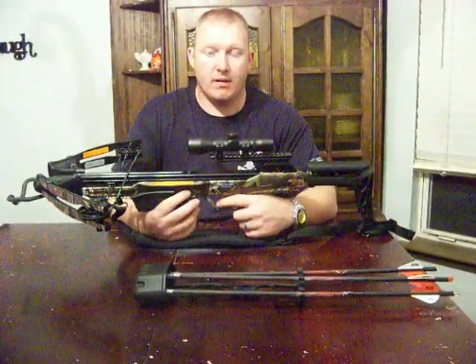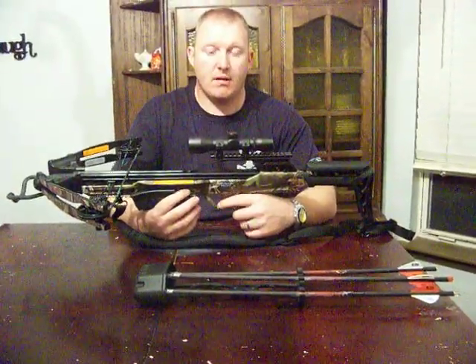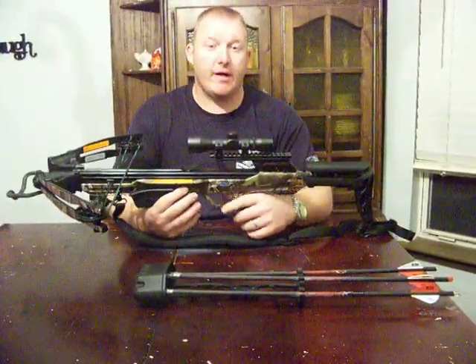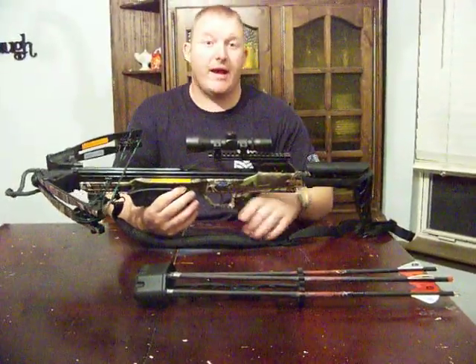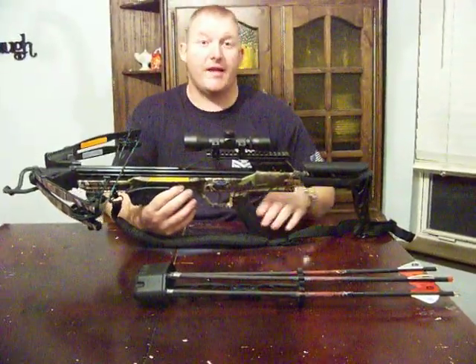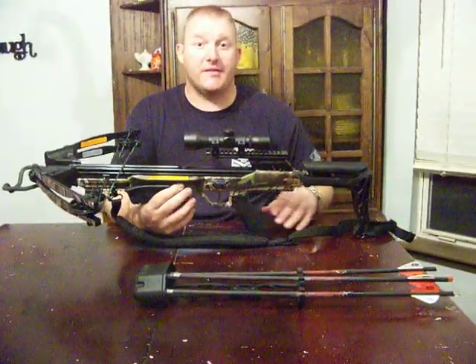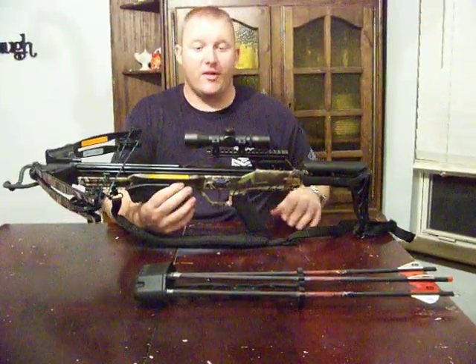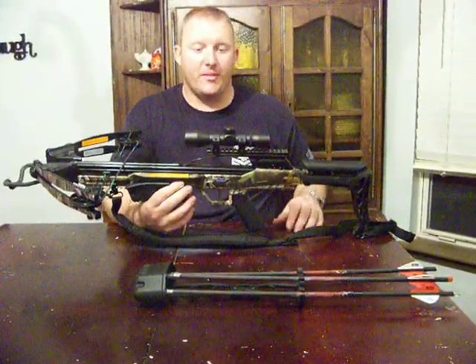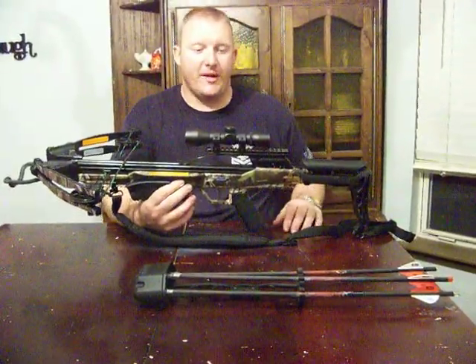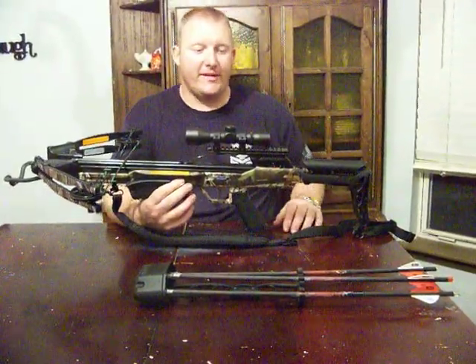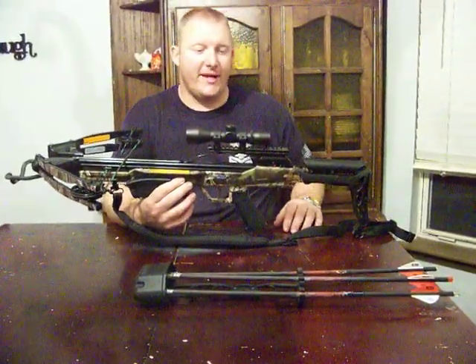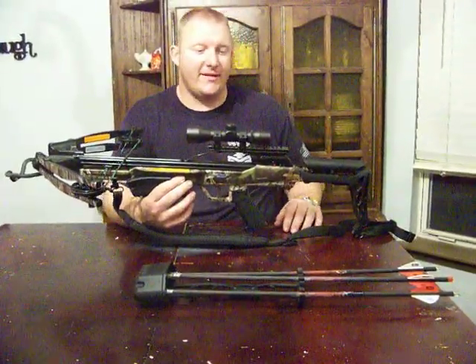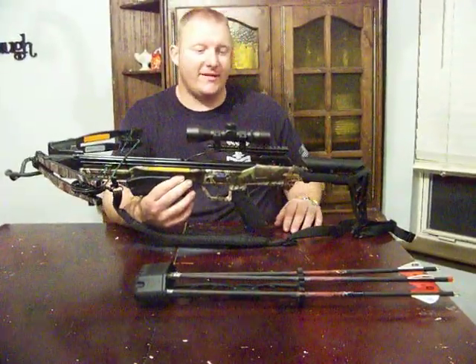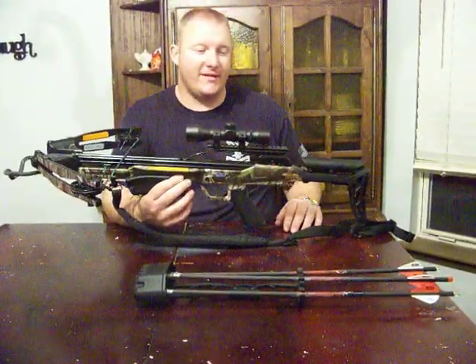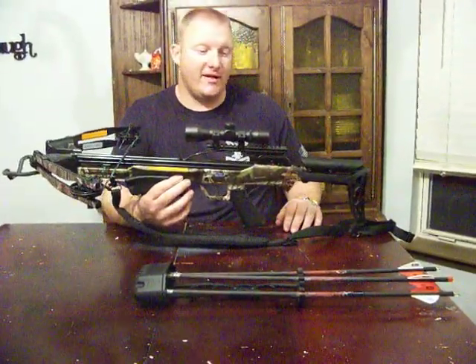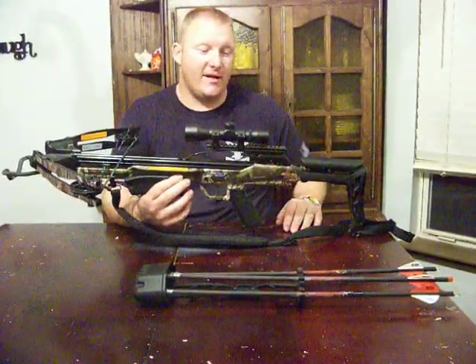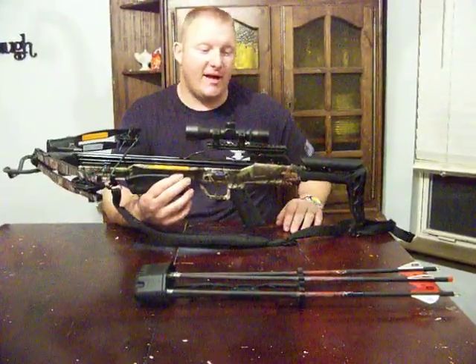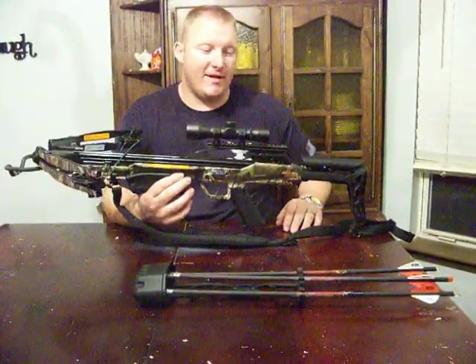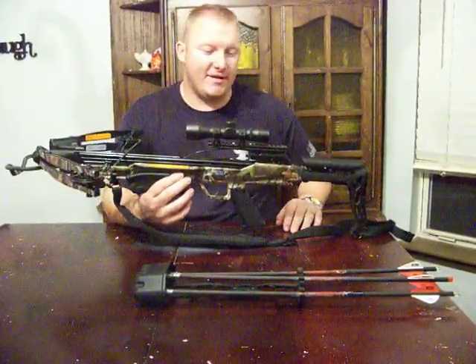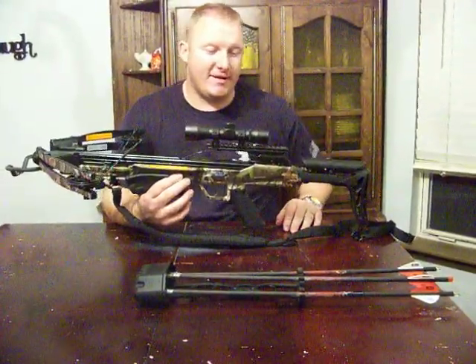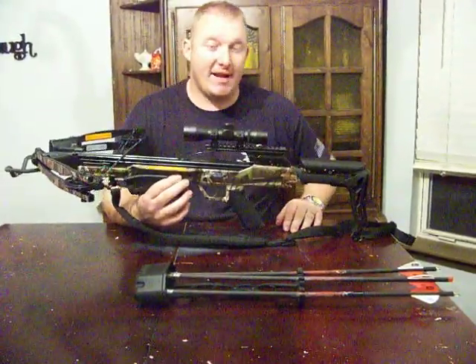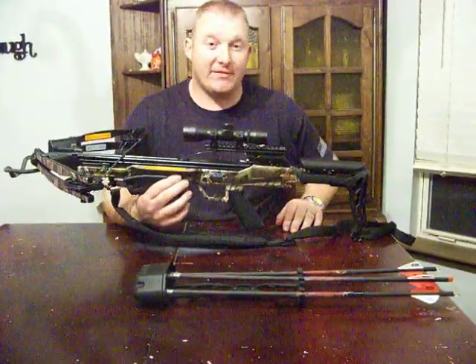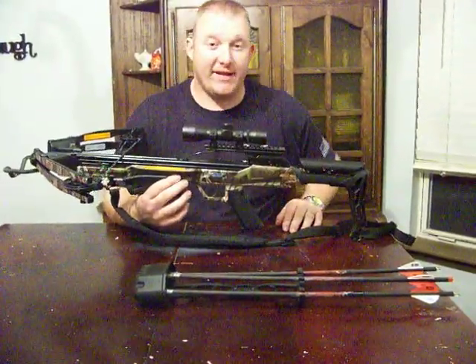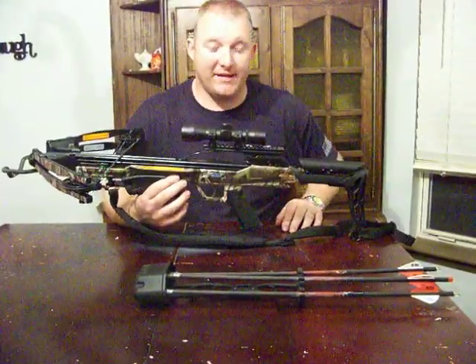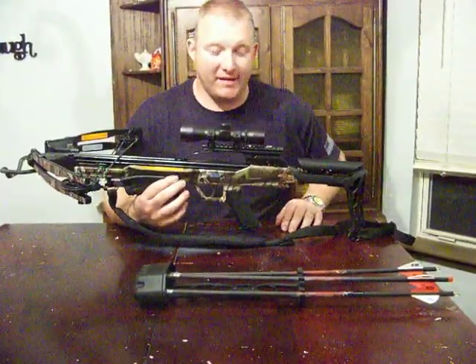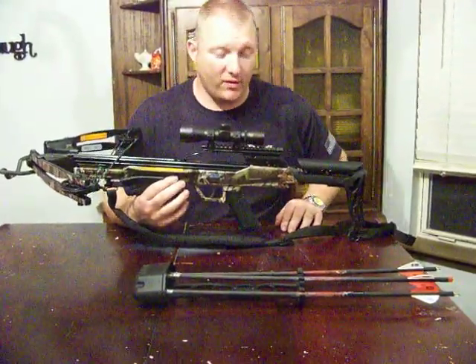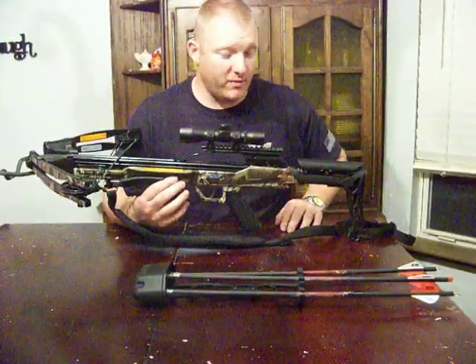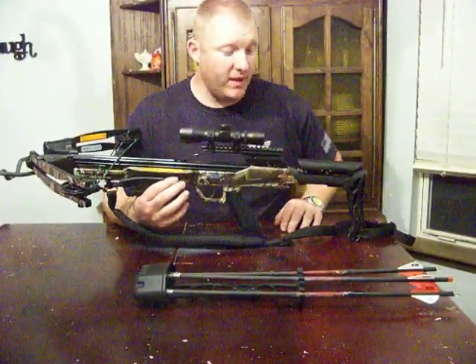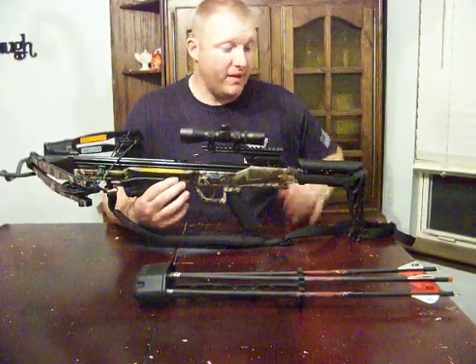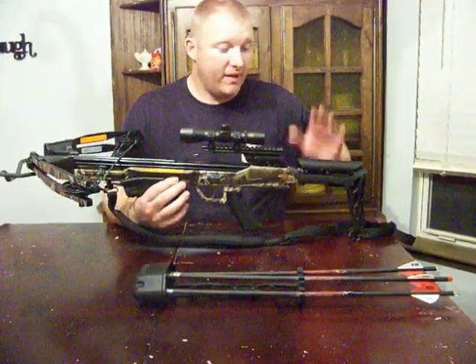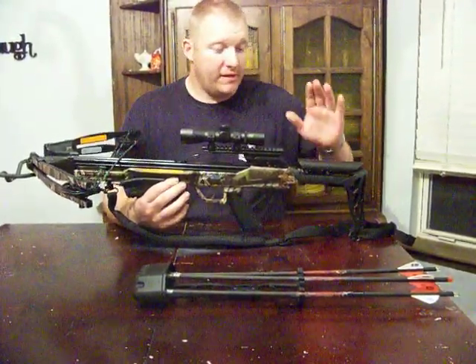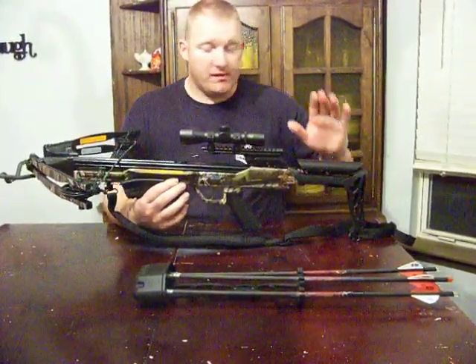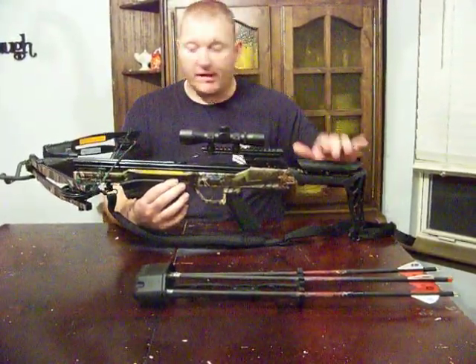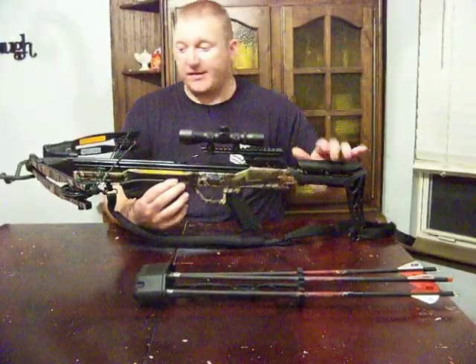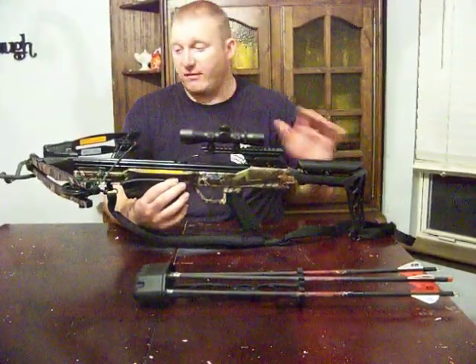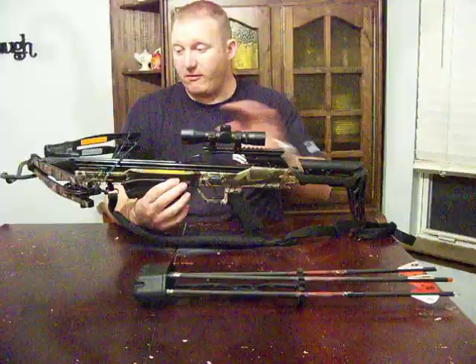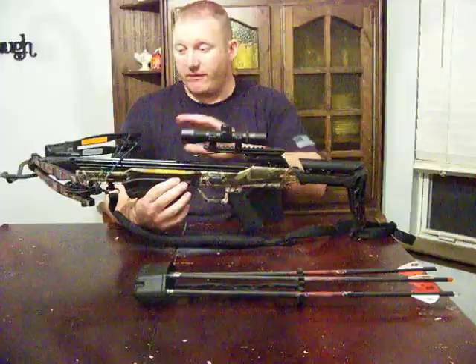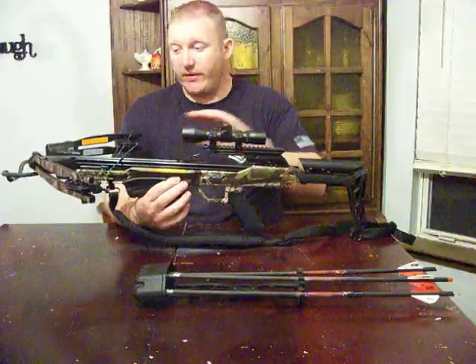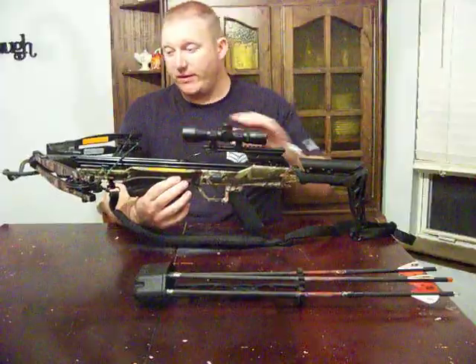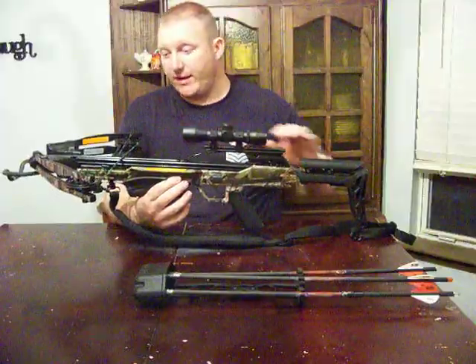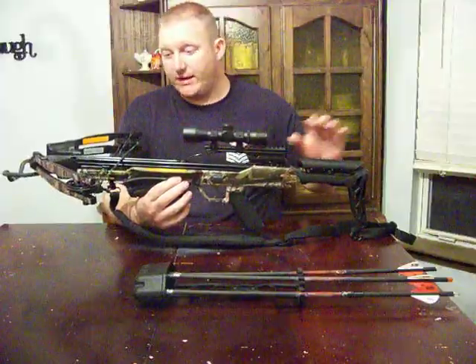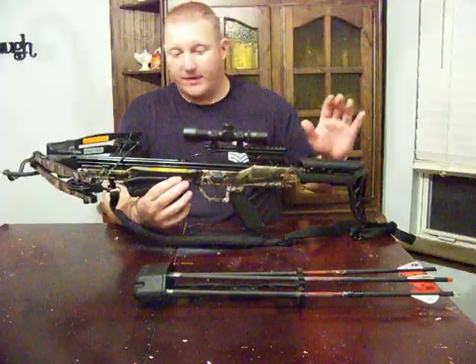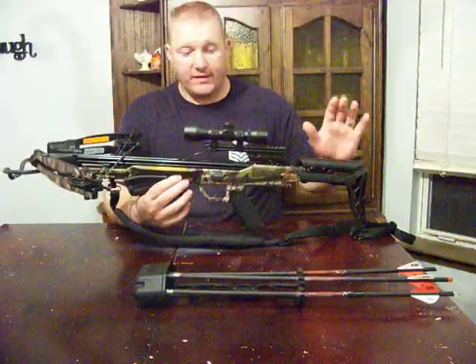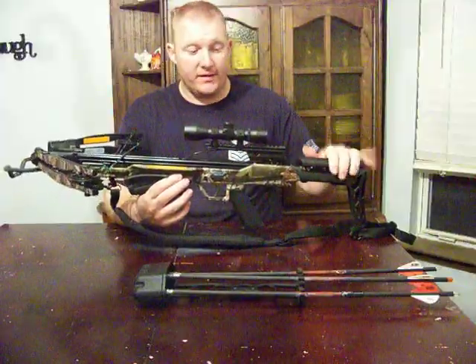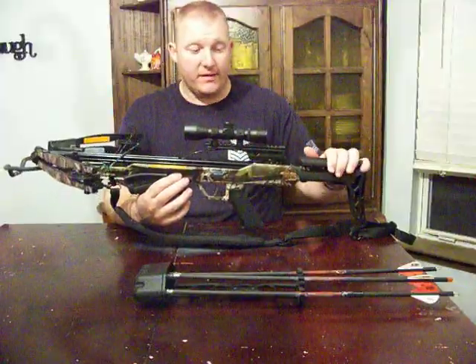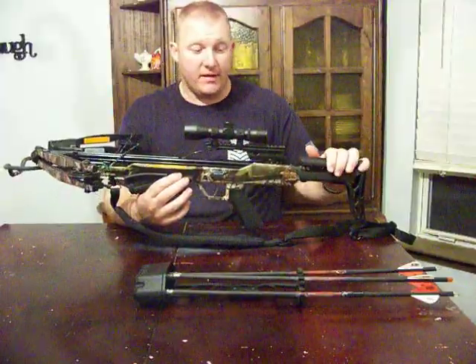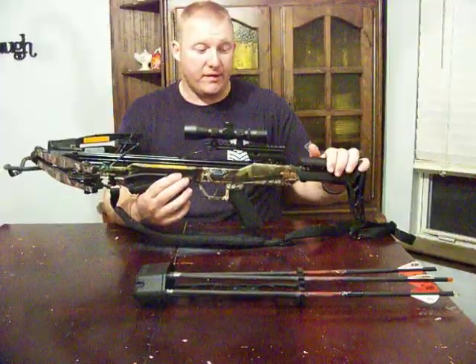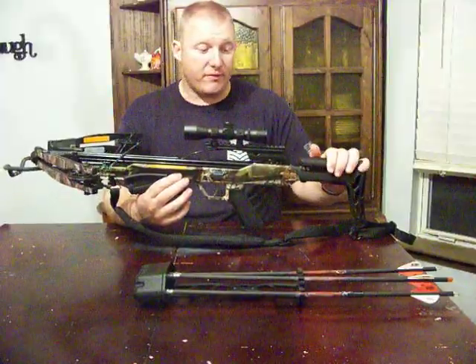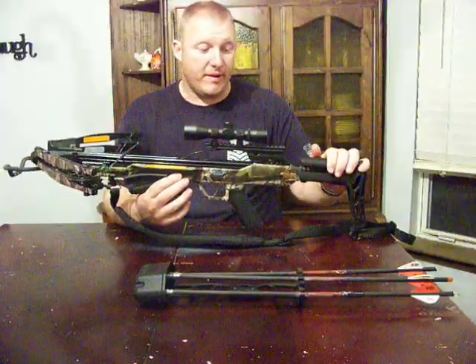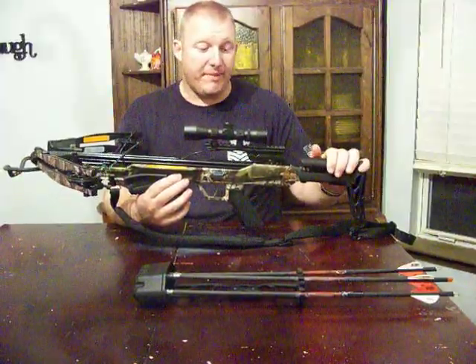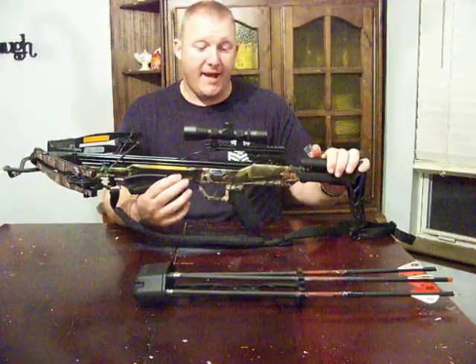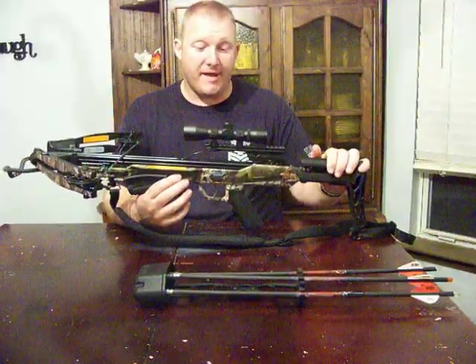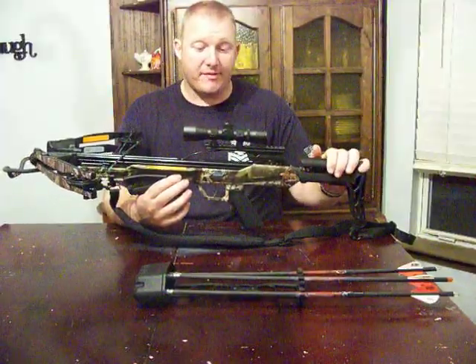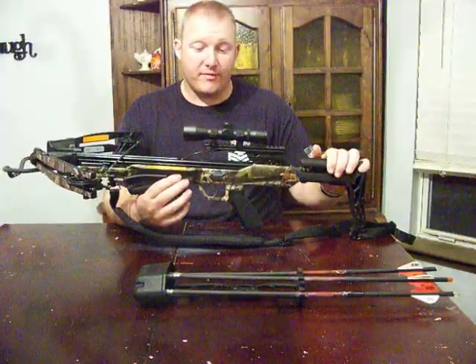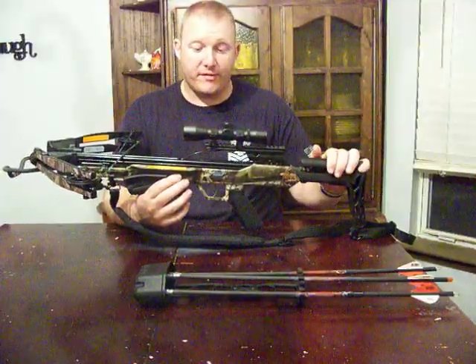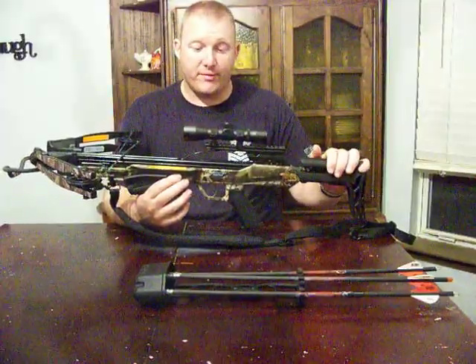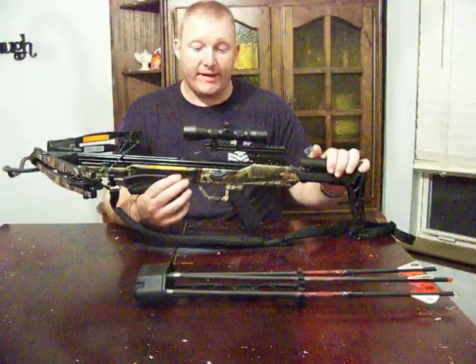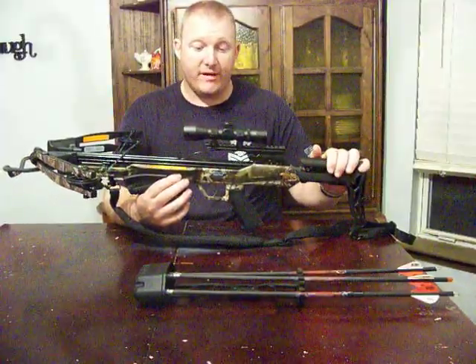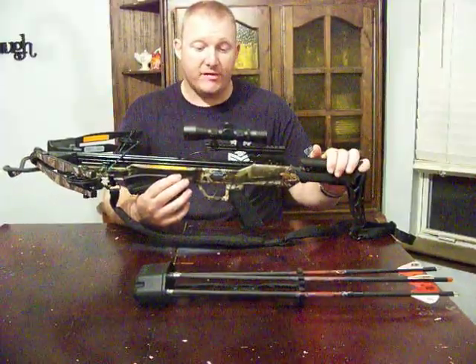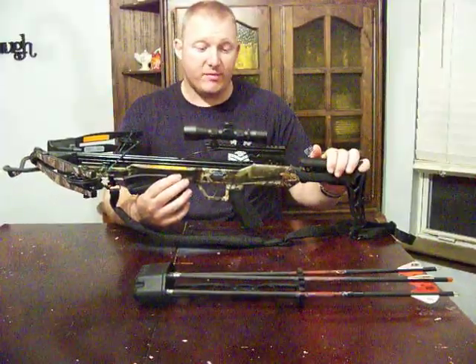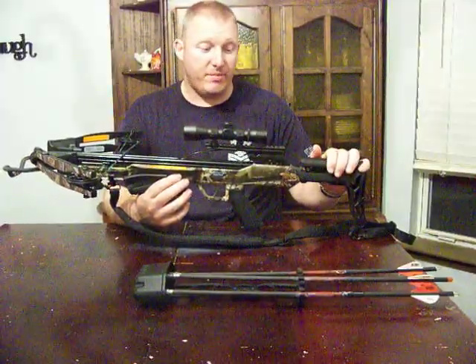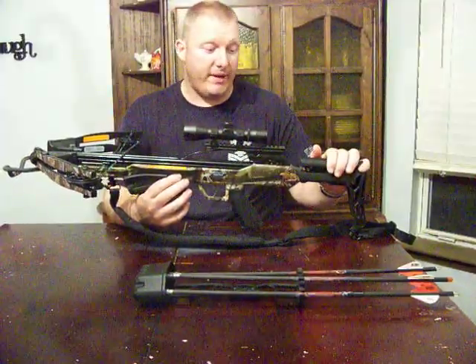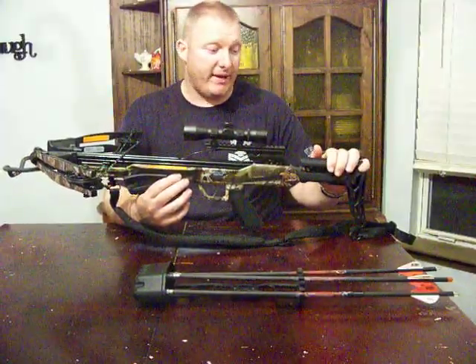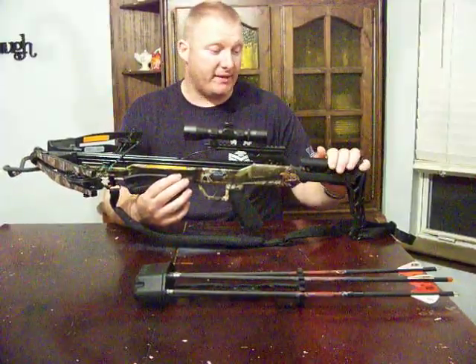Sorry about that — we have kids at home. Like I said, we were reviewing it: three pass-throughs, three kills with pigs.